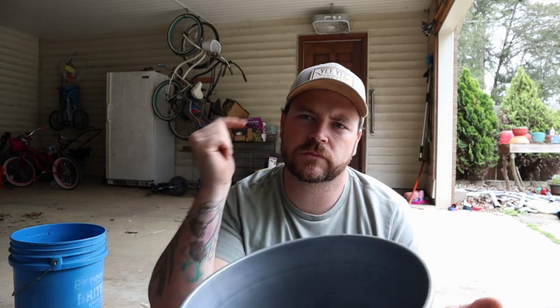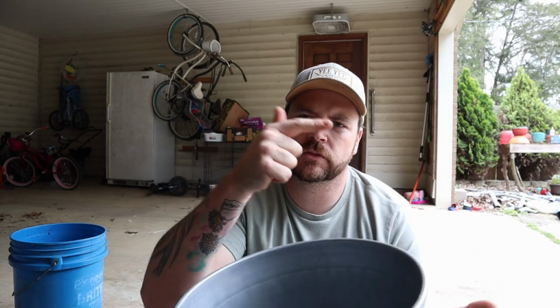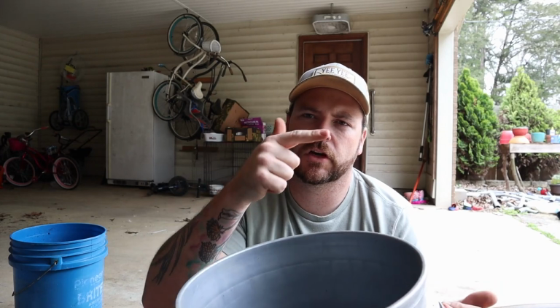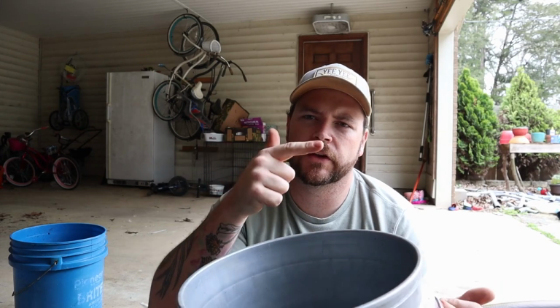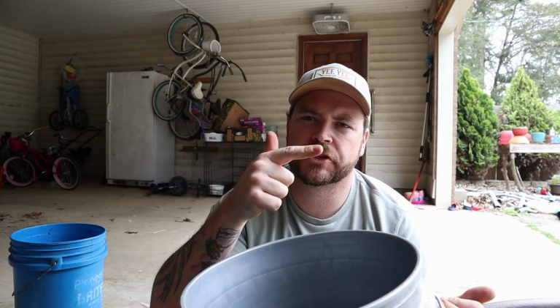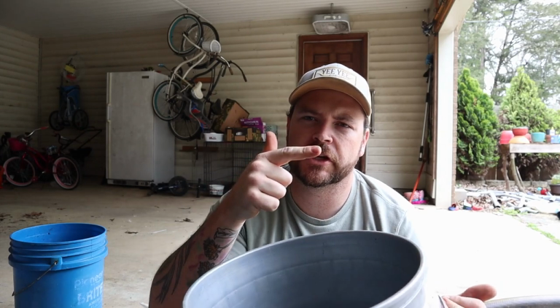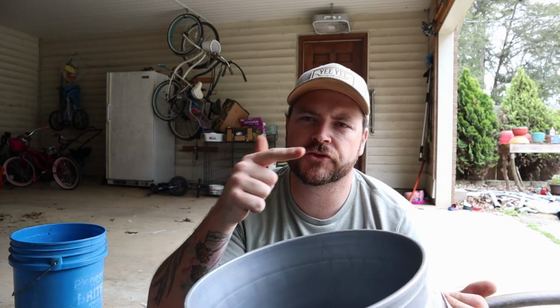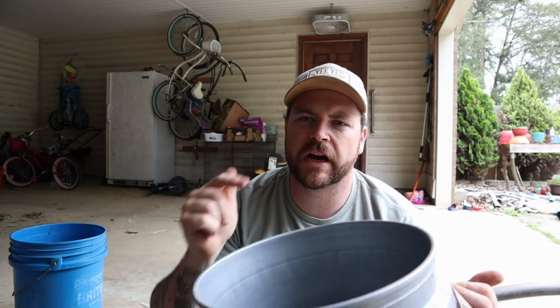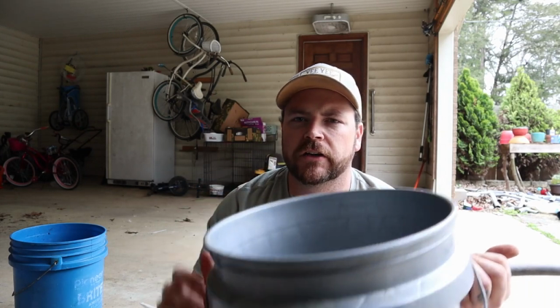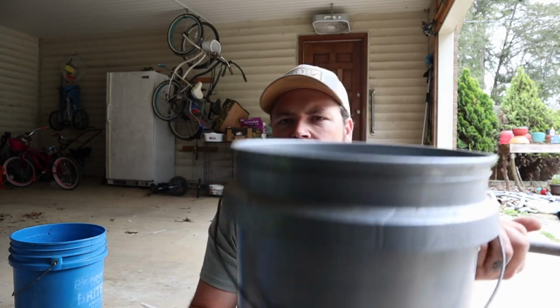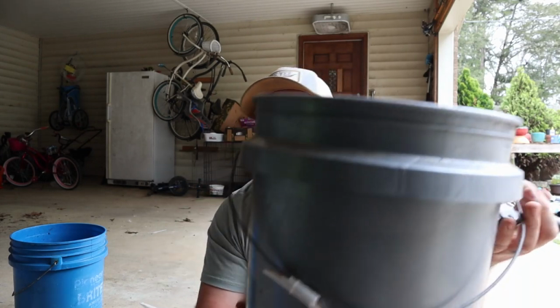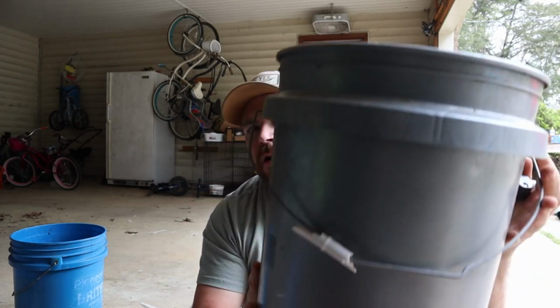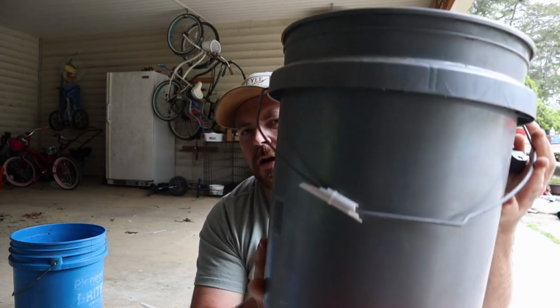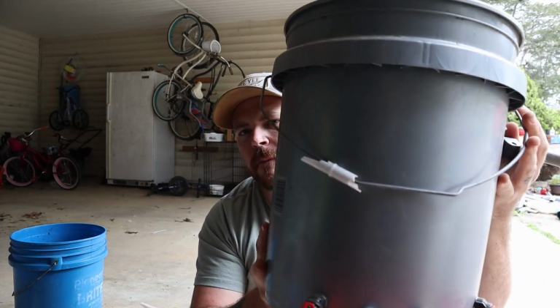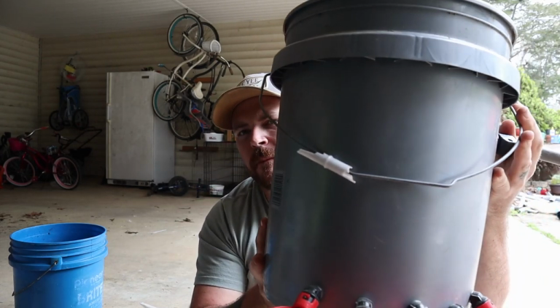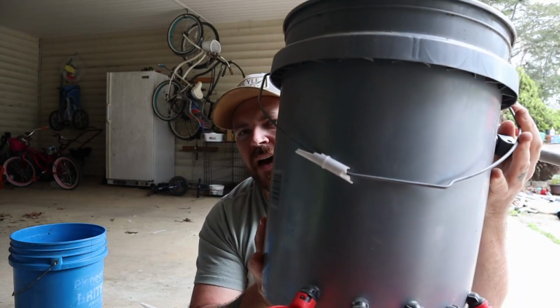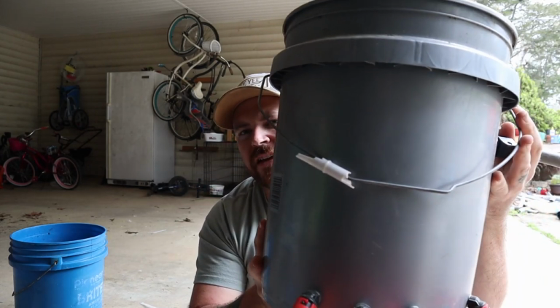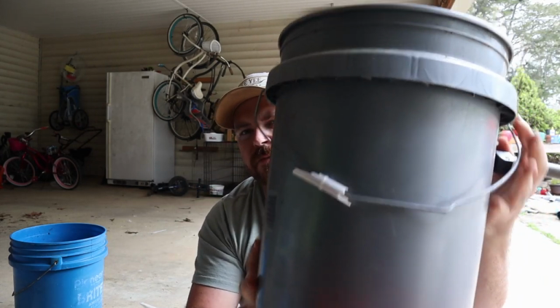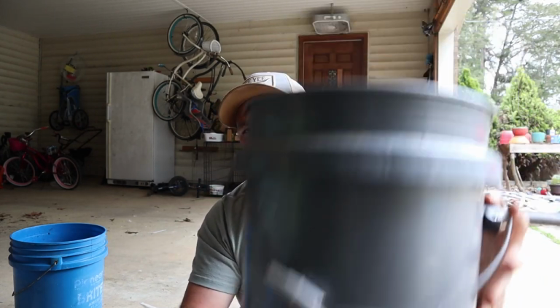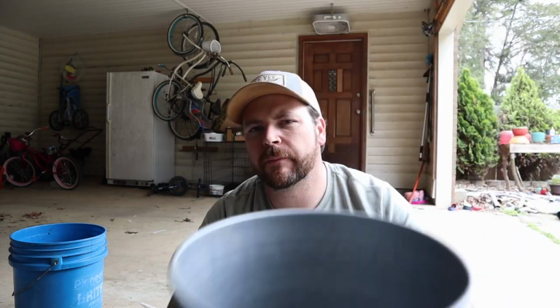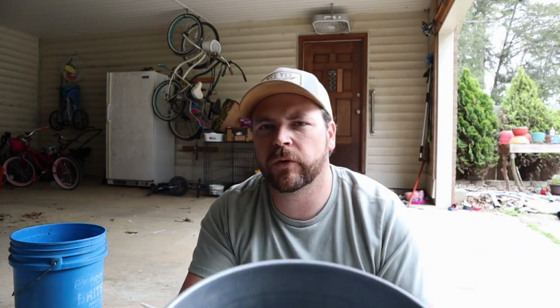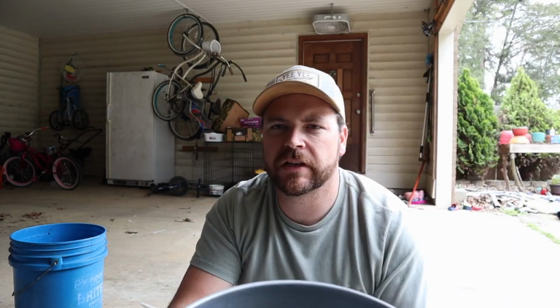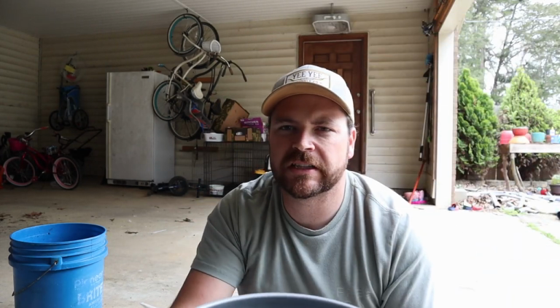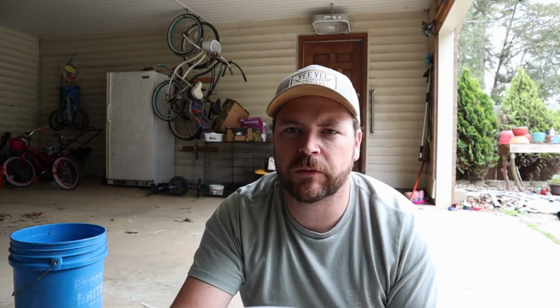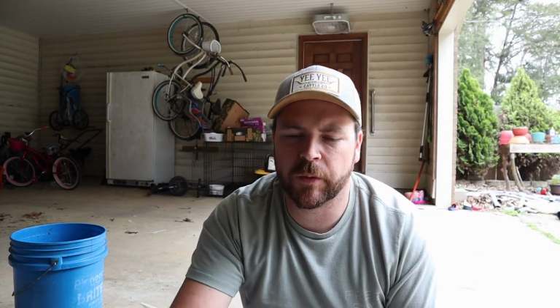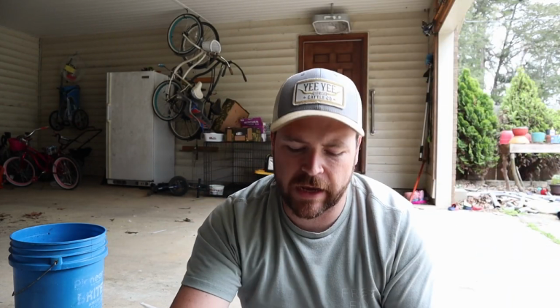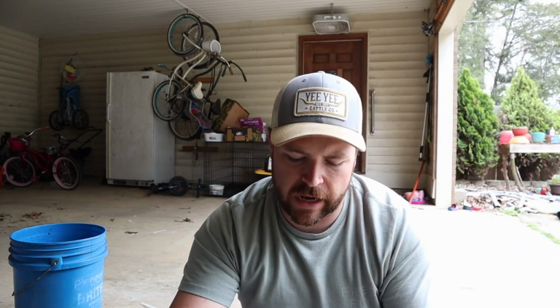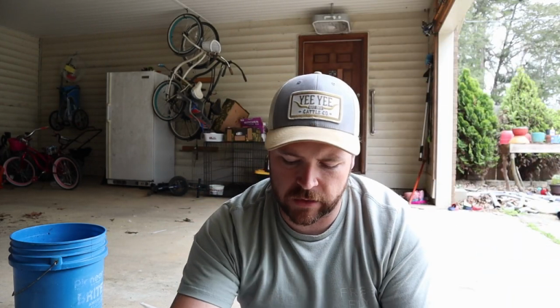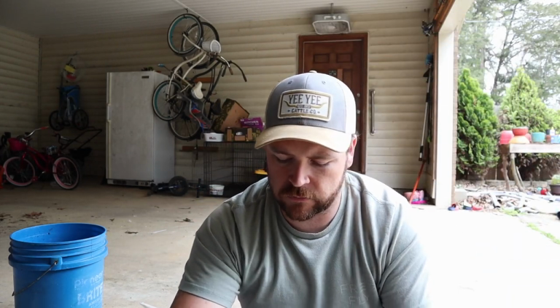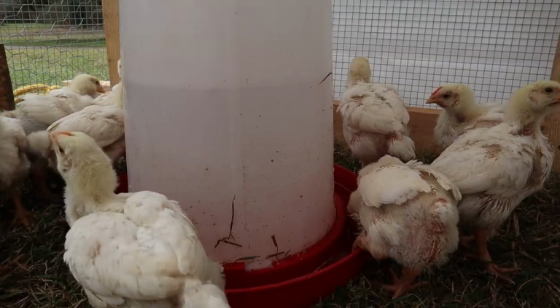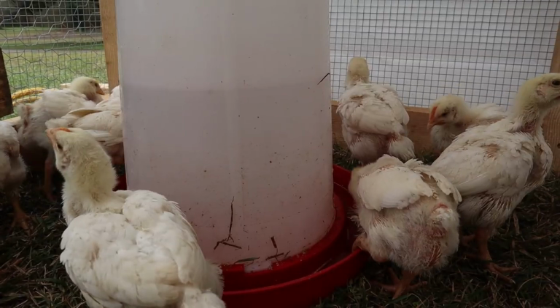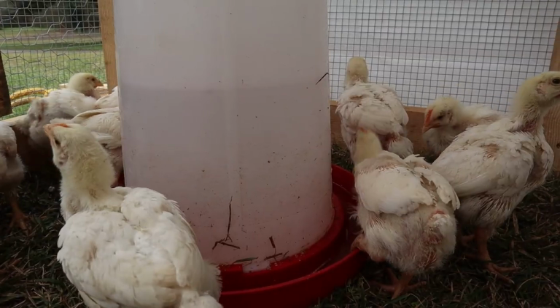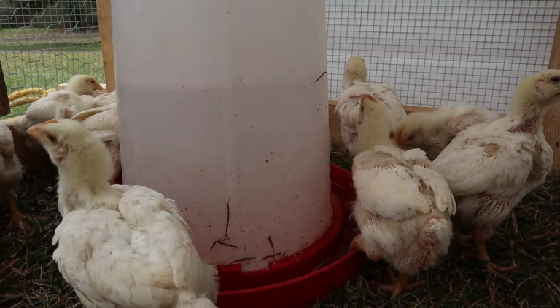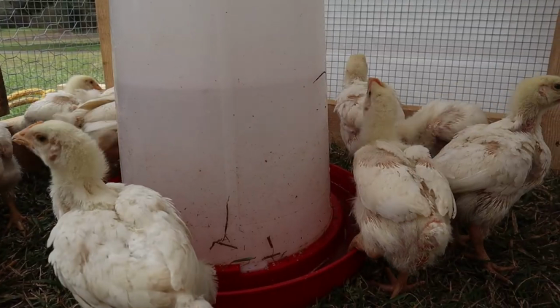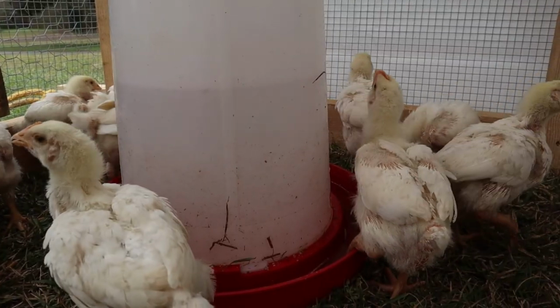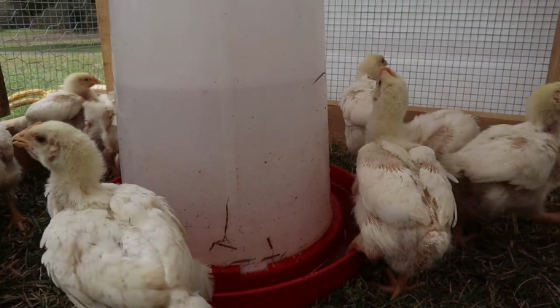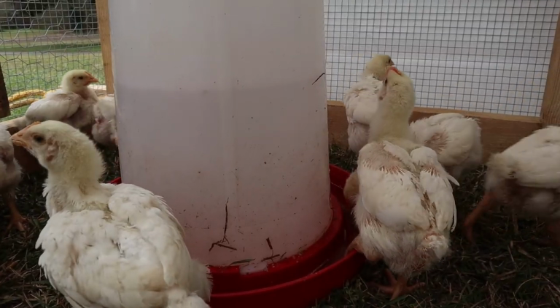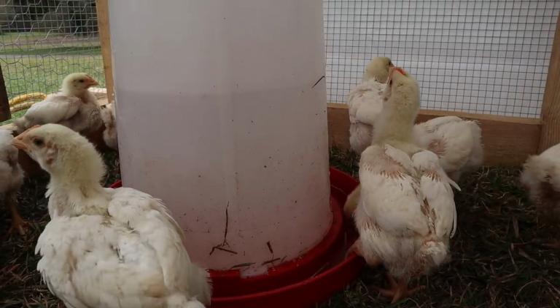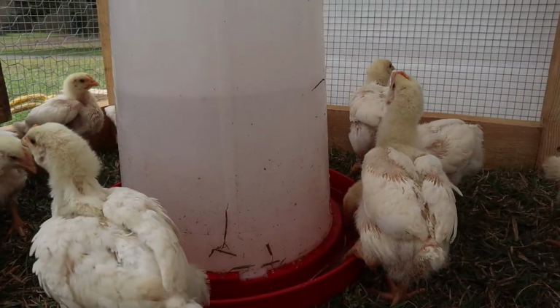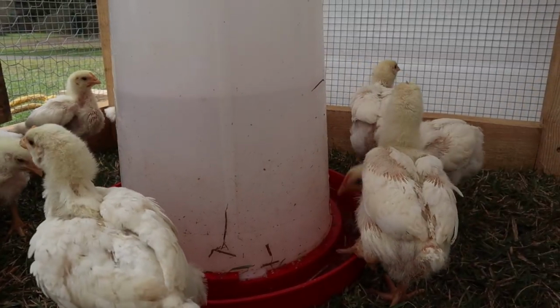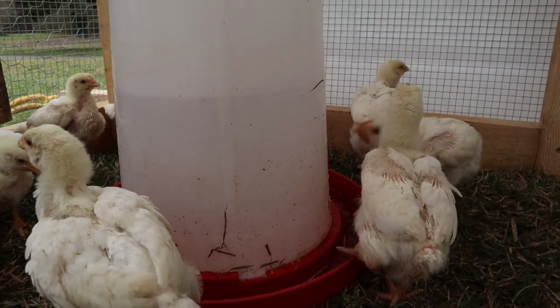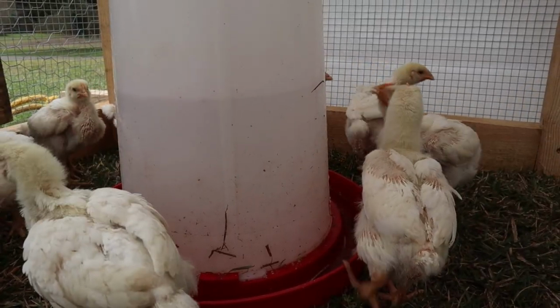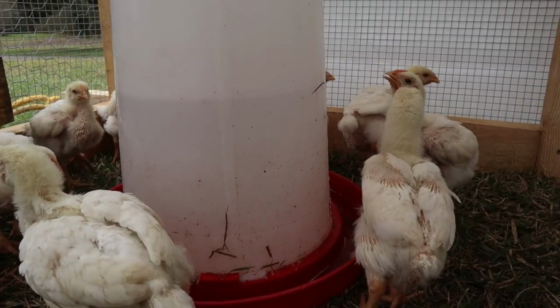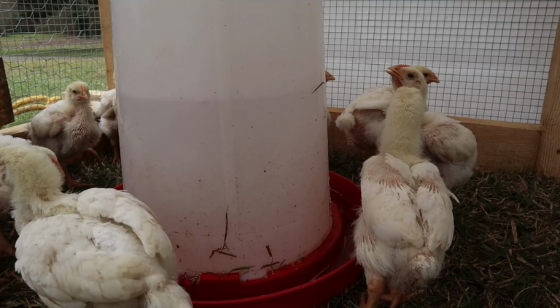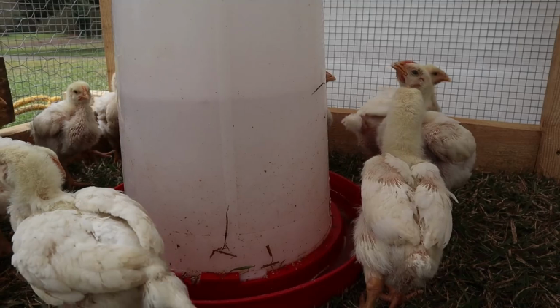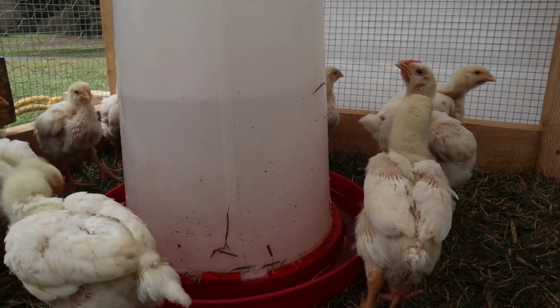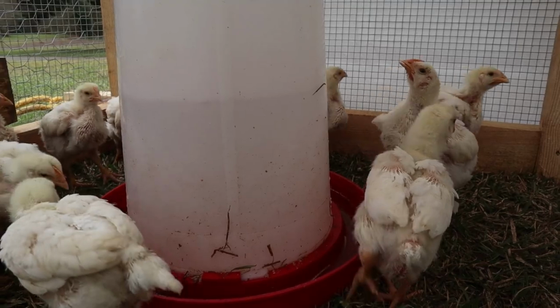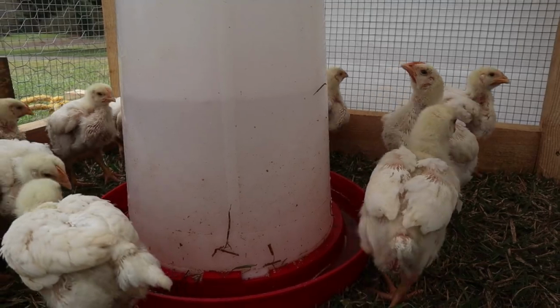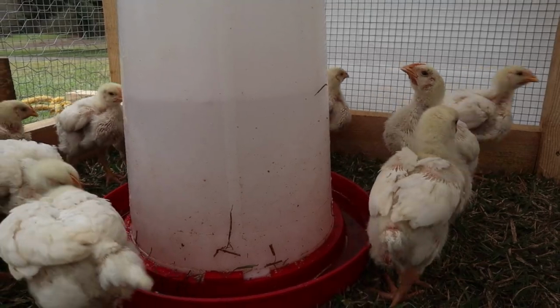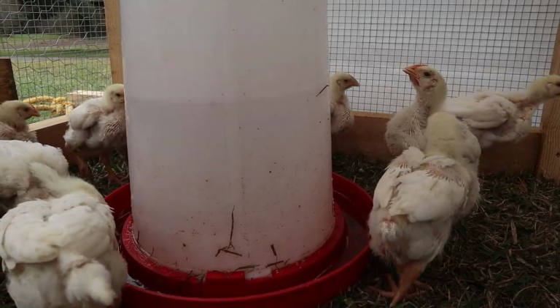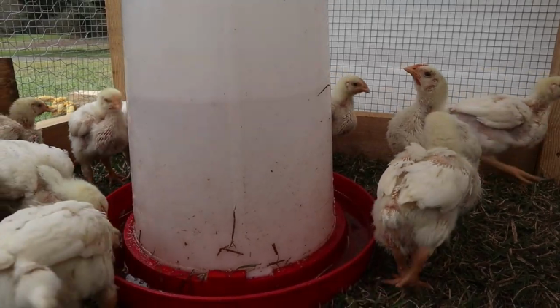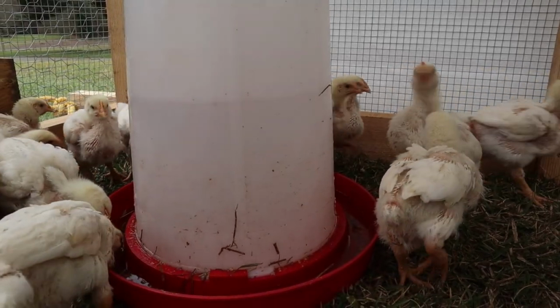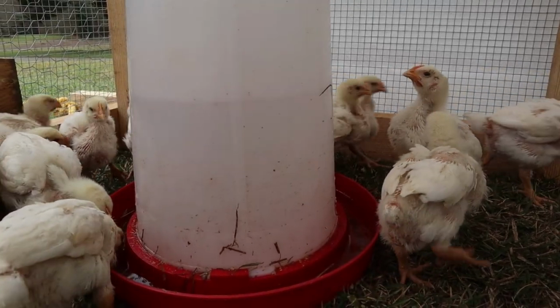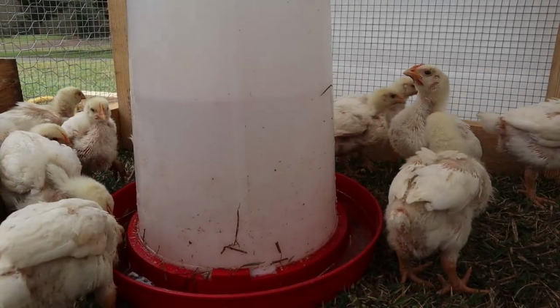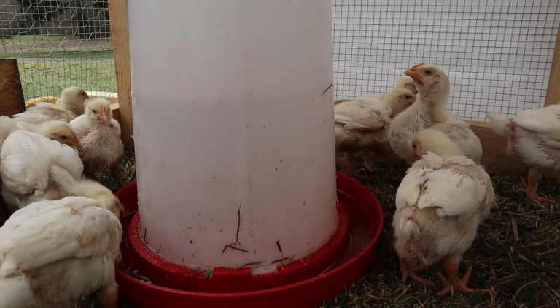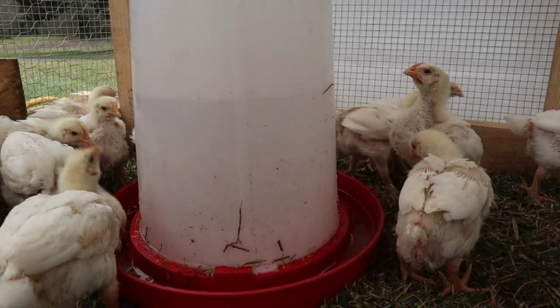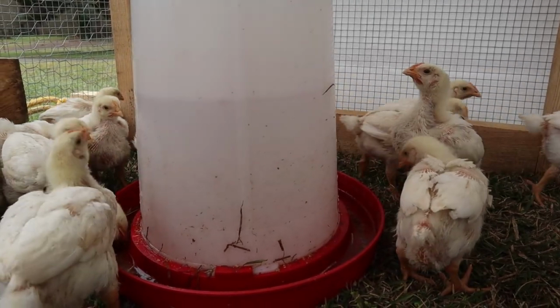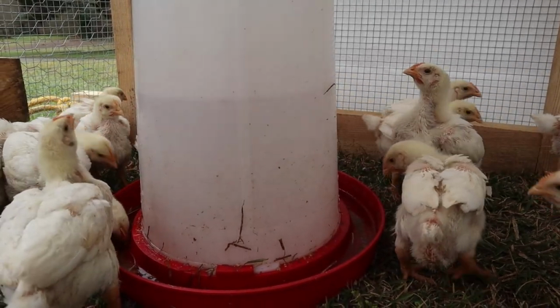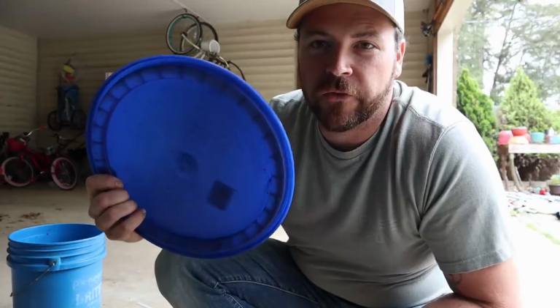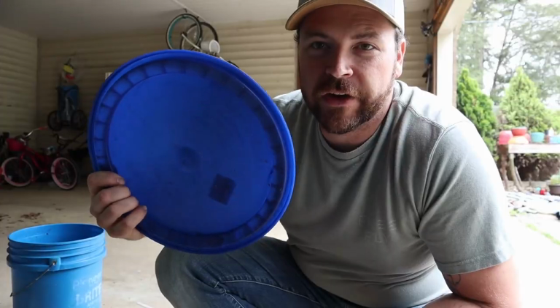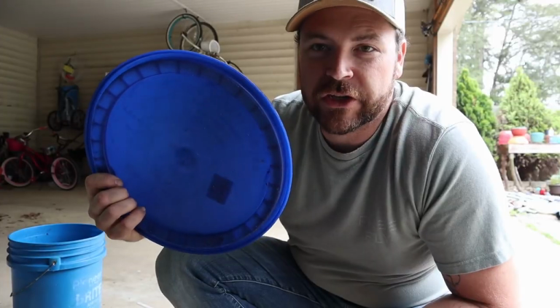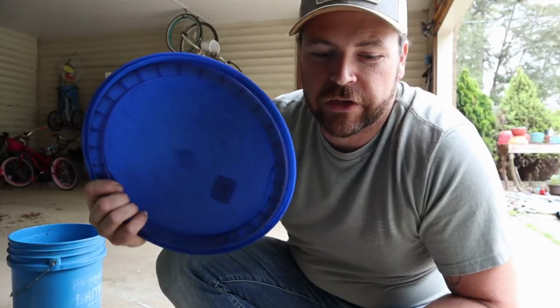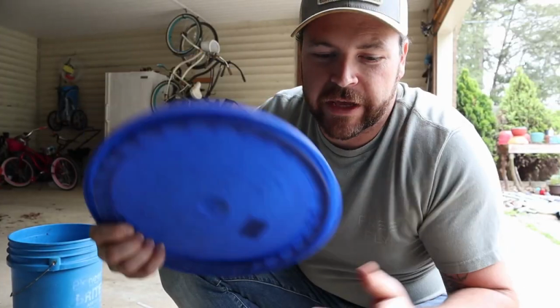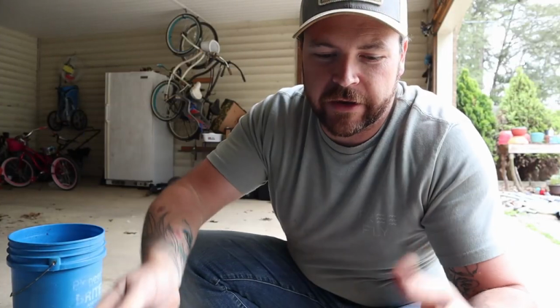Let's go to the chicken tractor, mount this bad boy, and see what we got. Don't forget your lid.